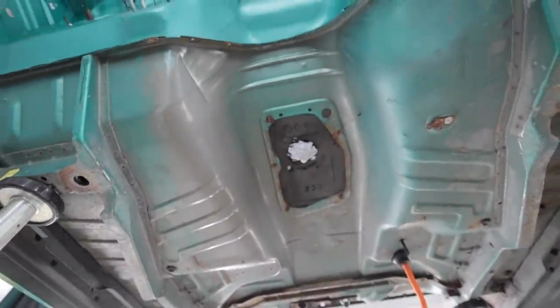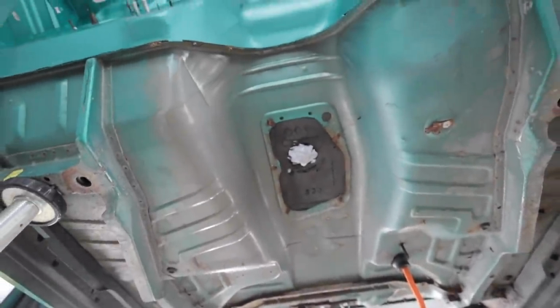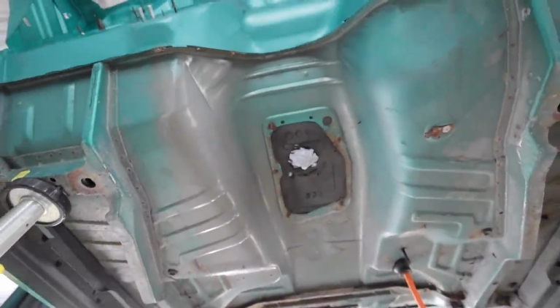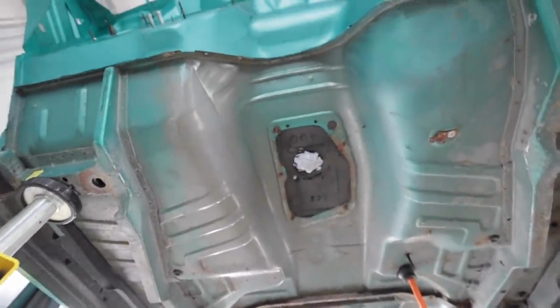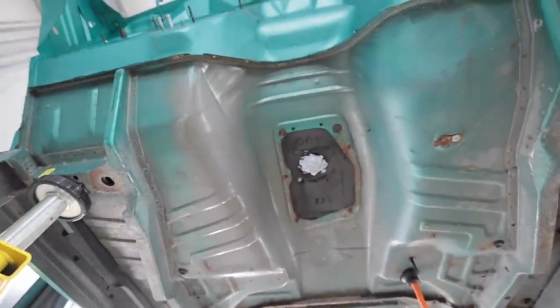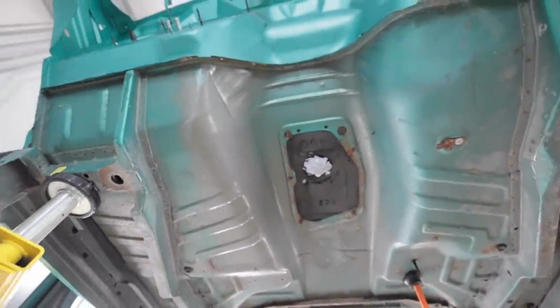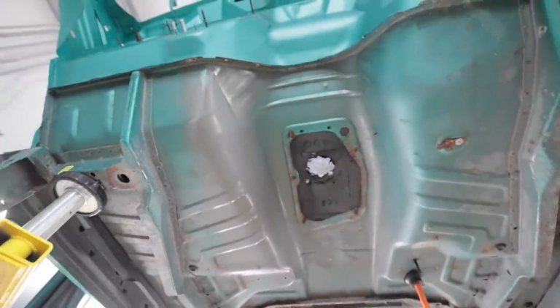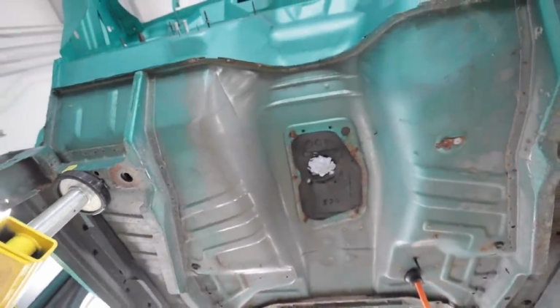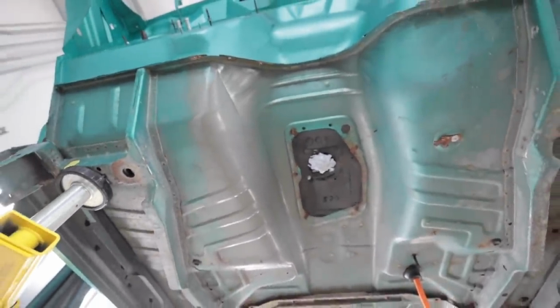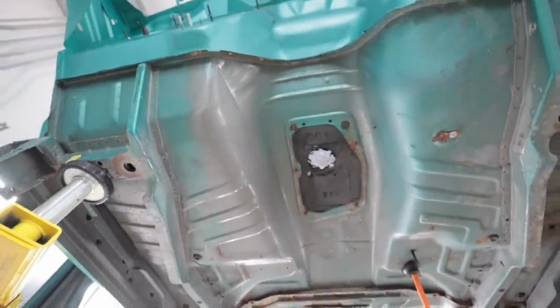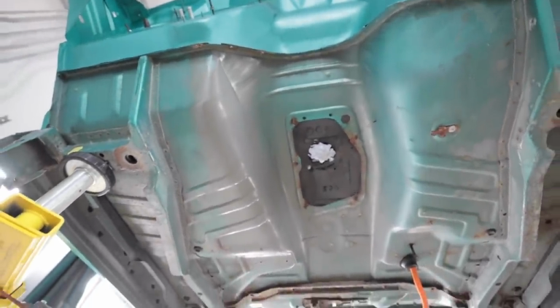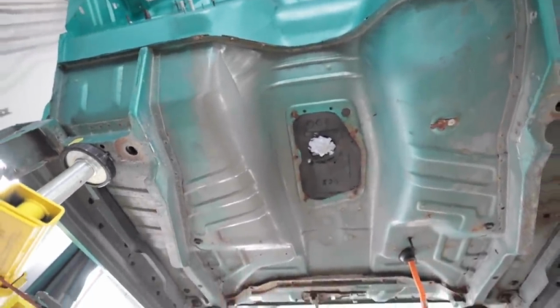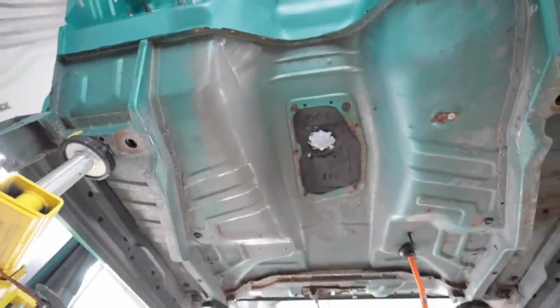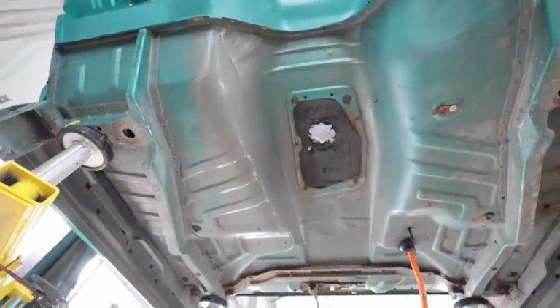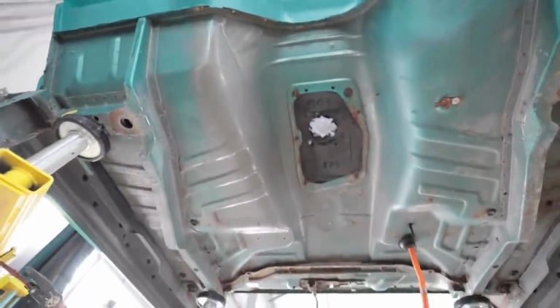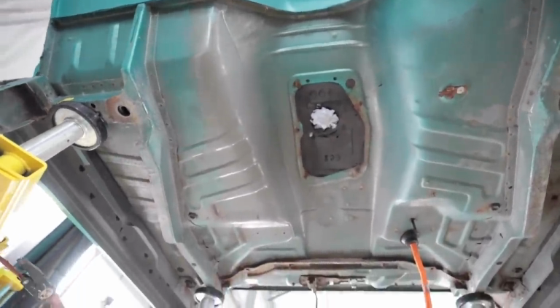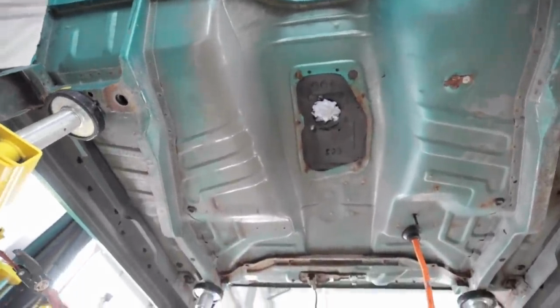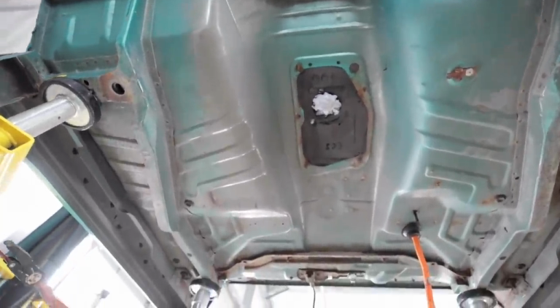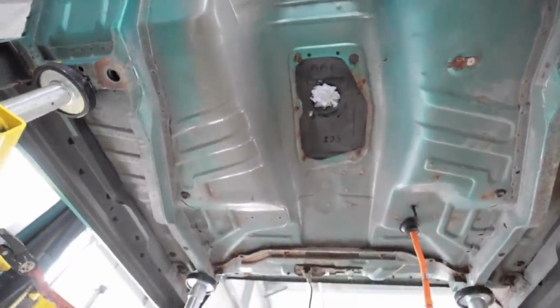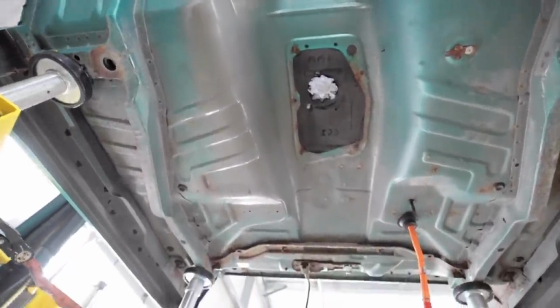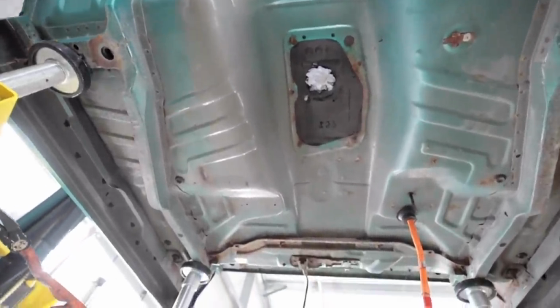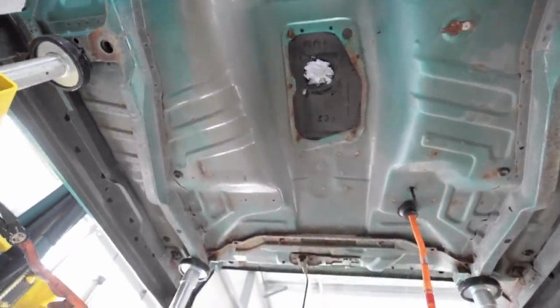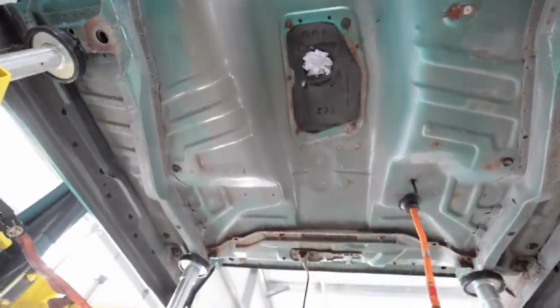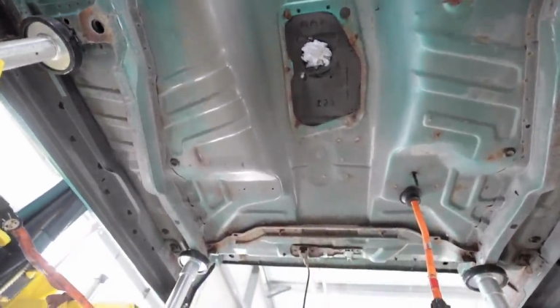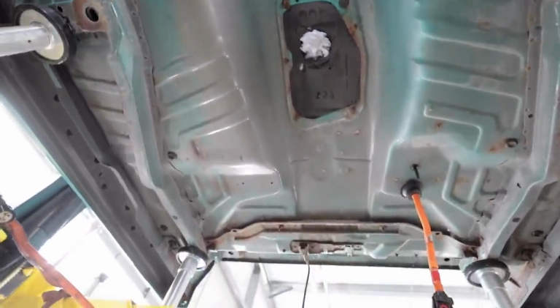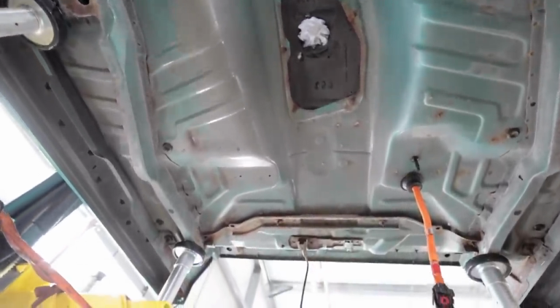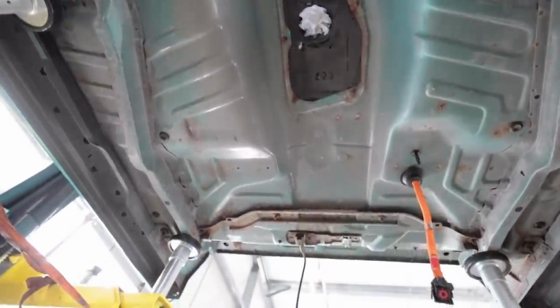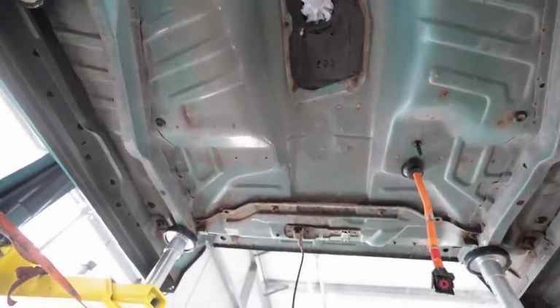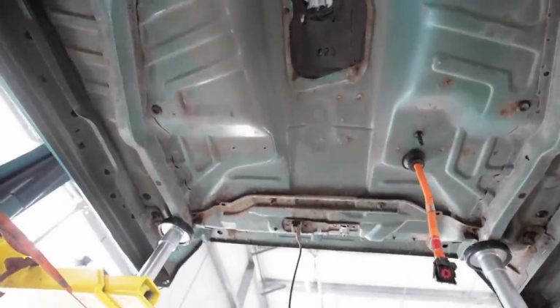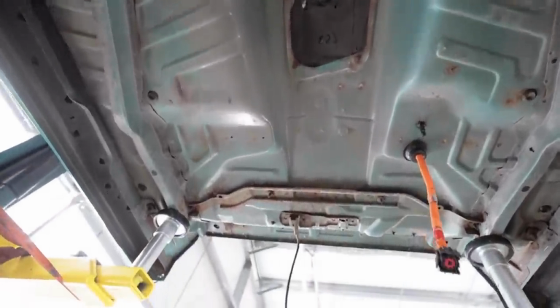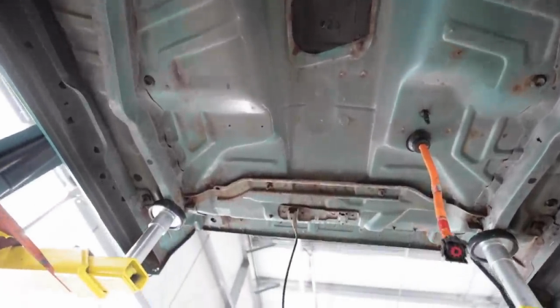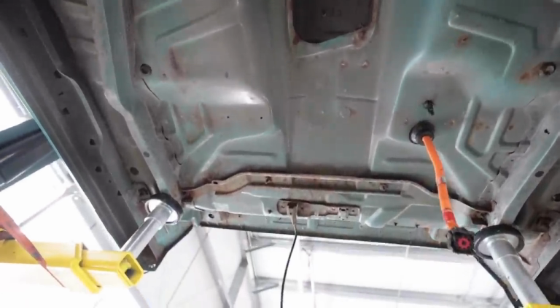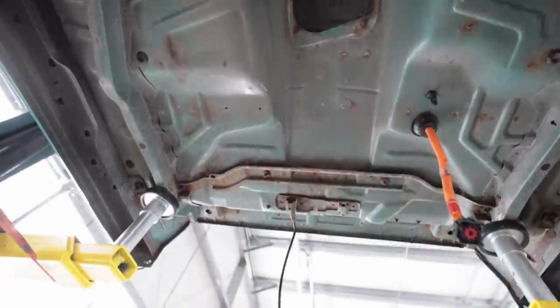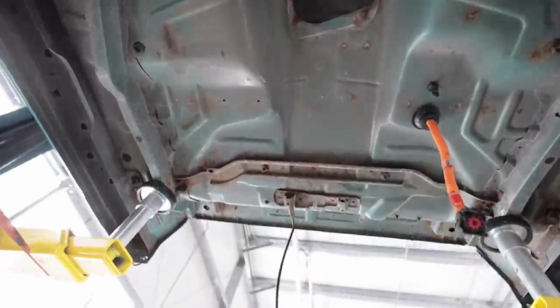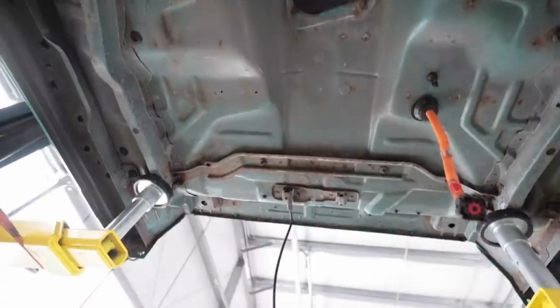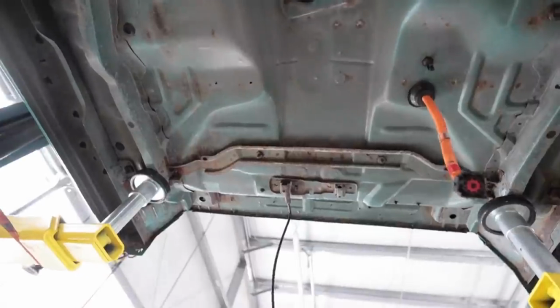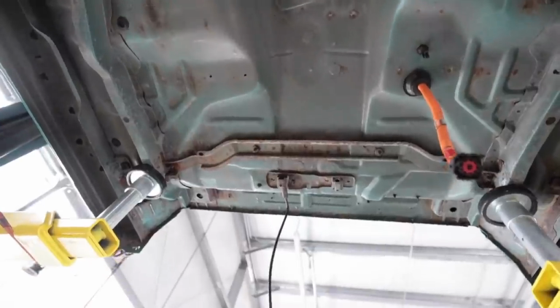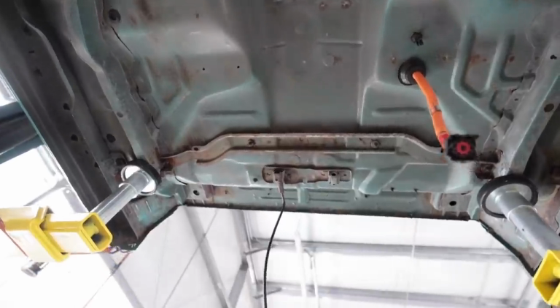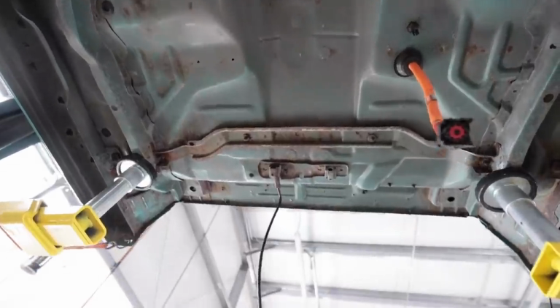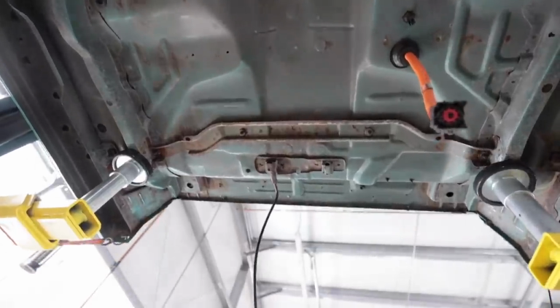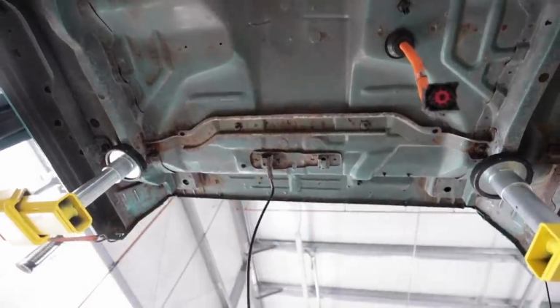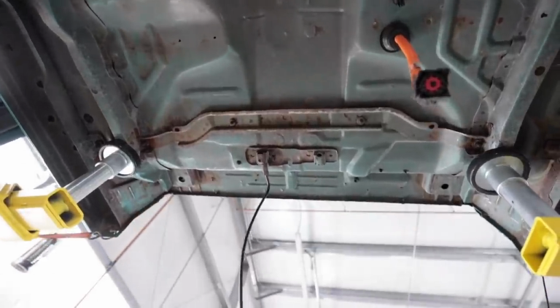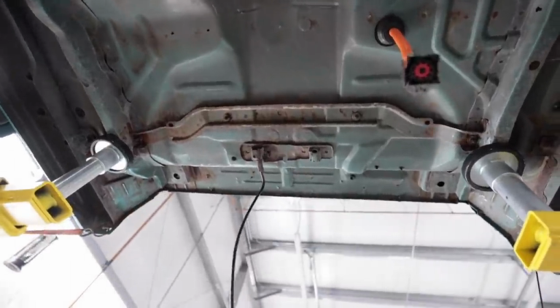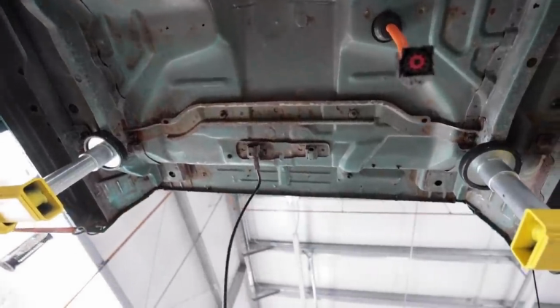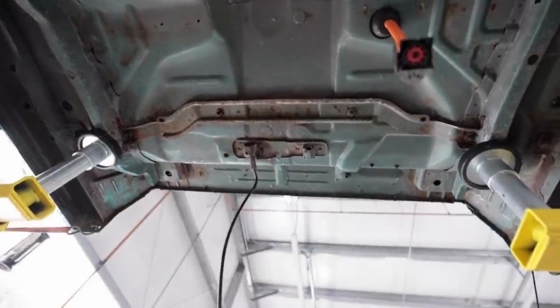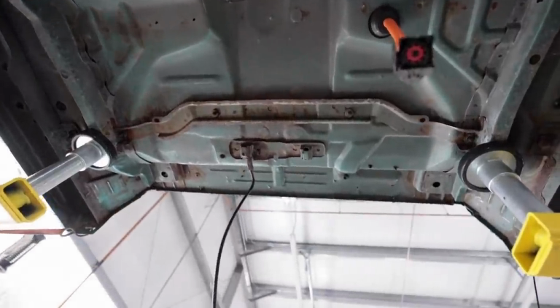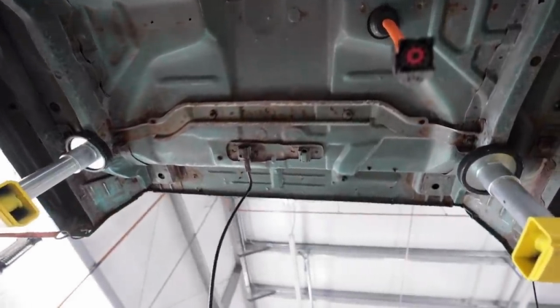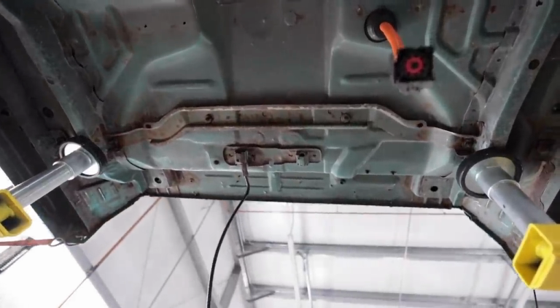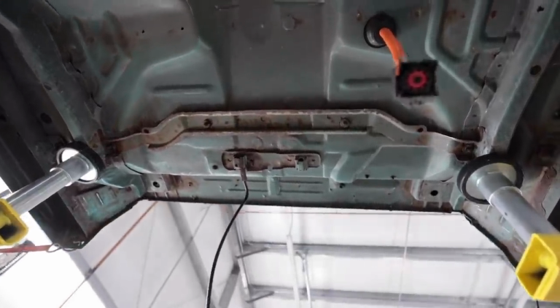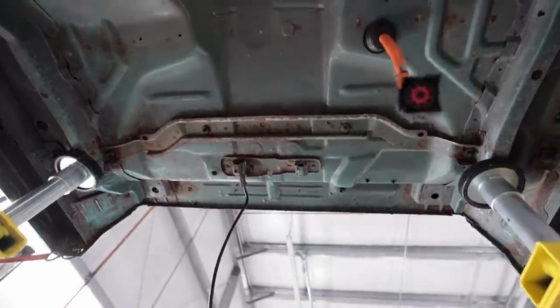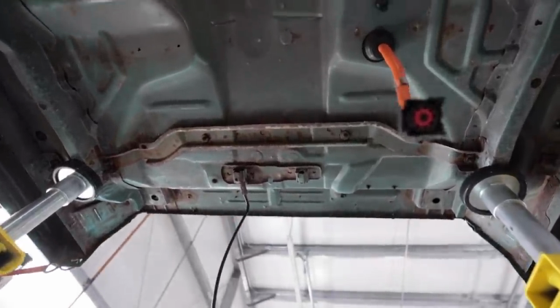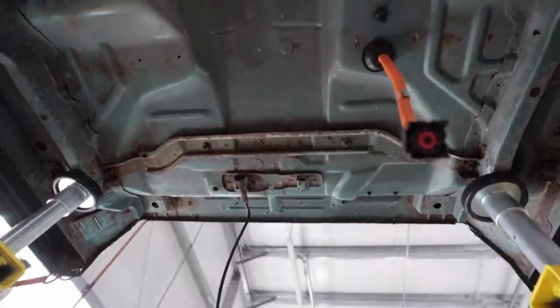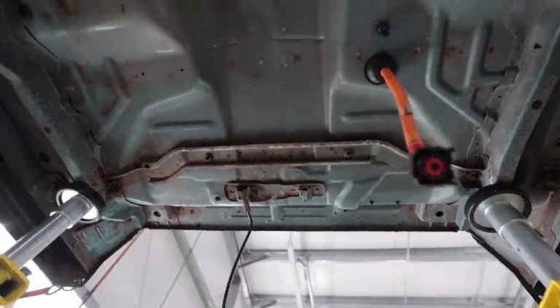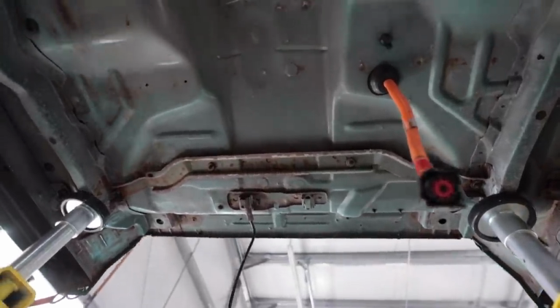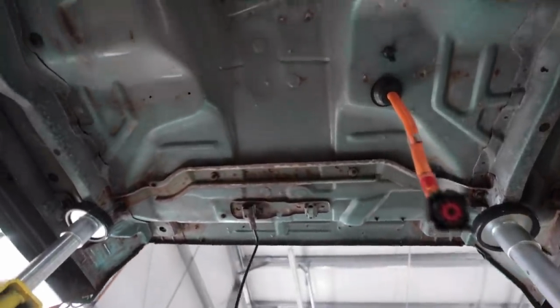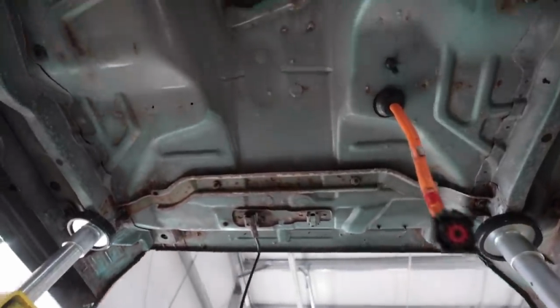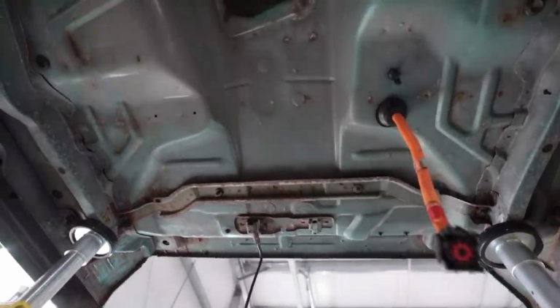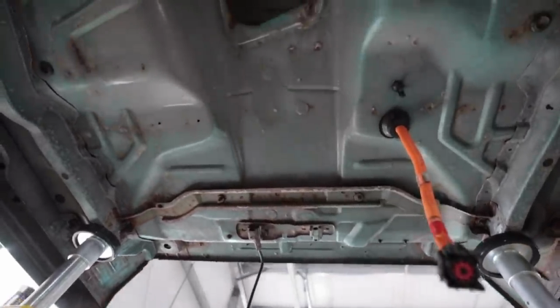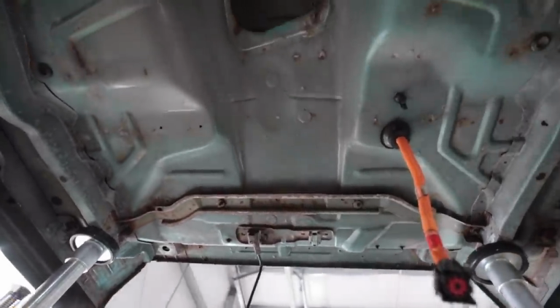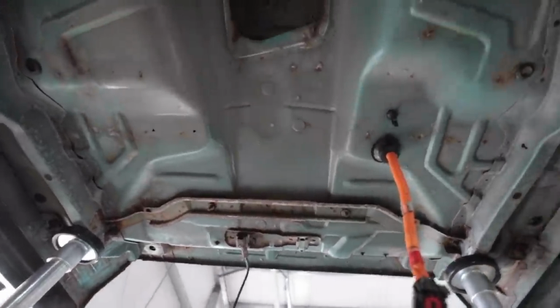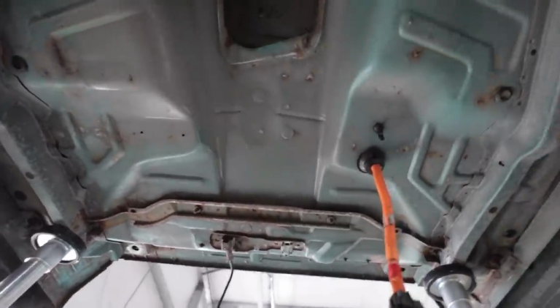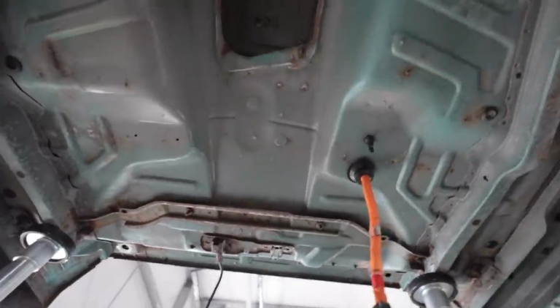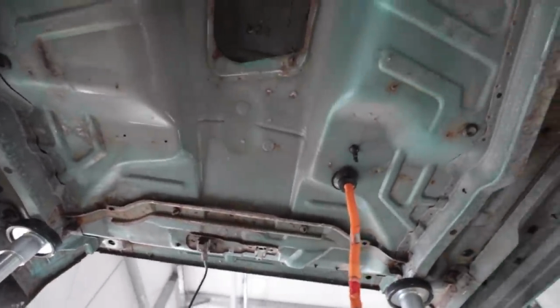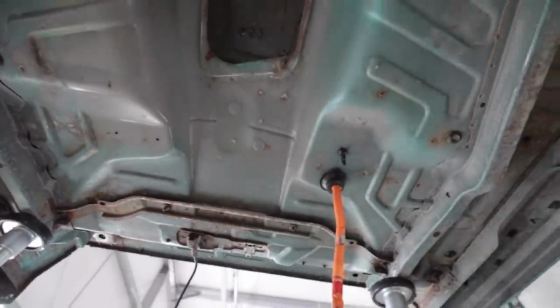It's all wax and grease removed, all scuffed up, ready to paint over rust.